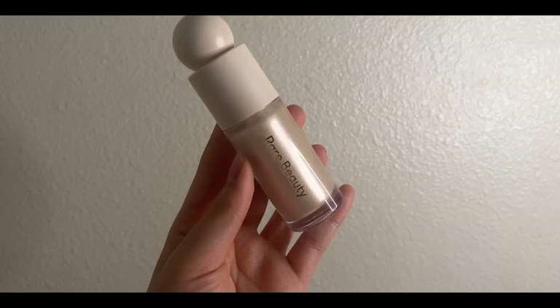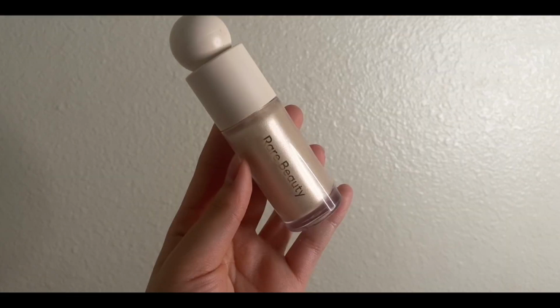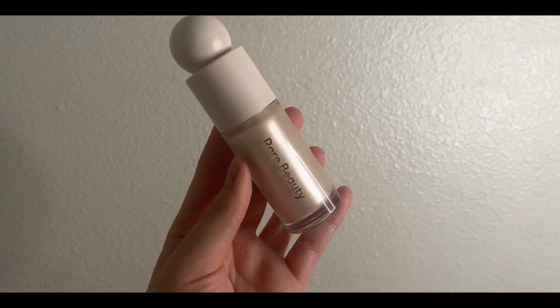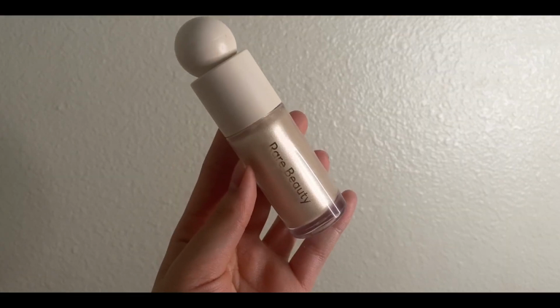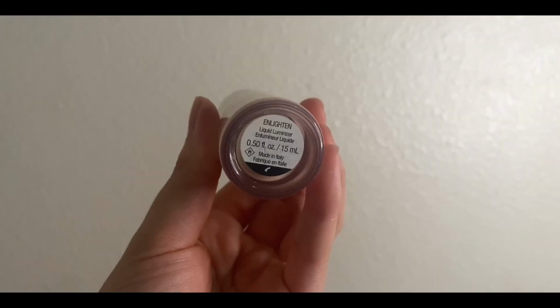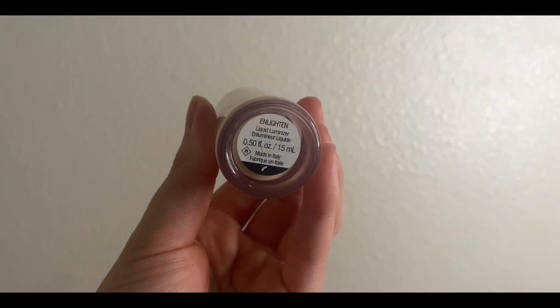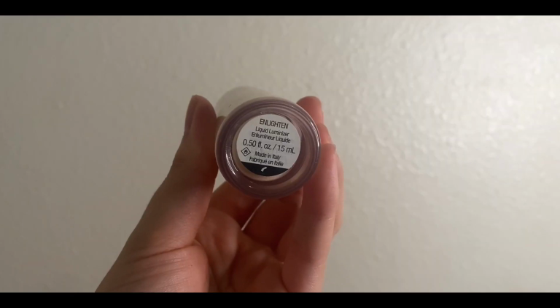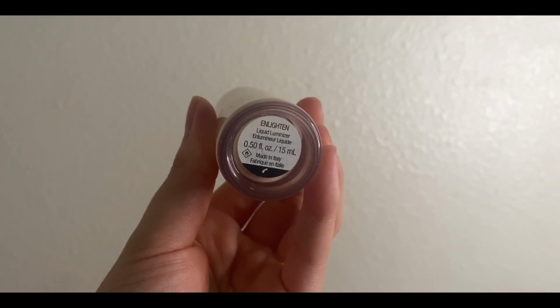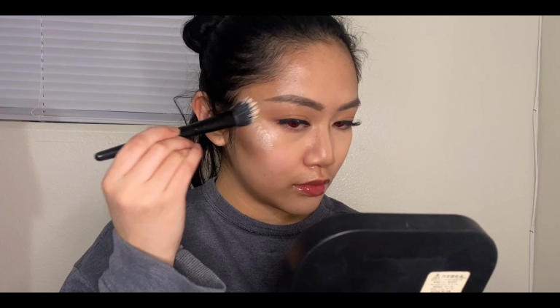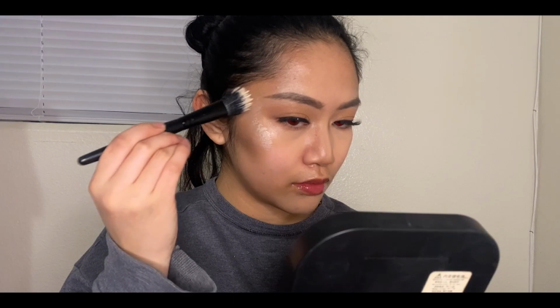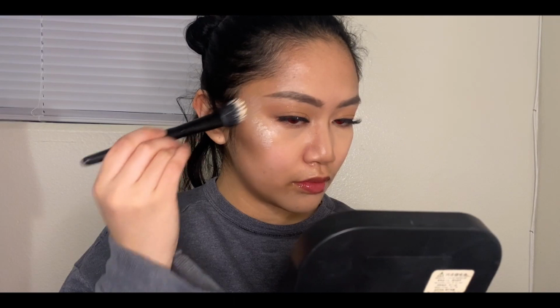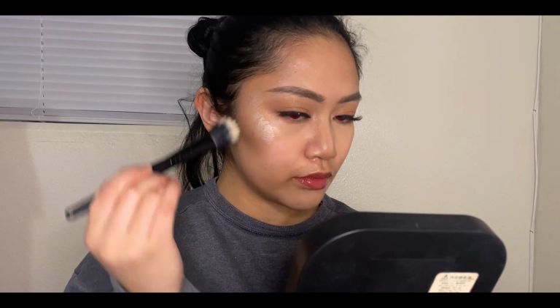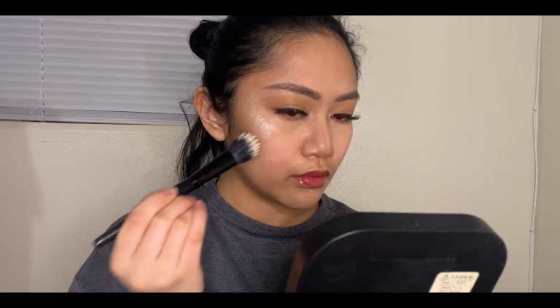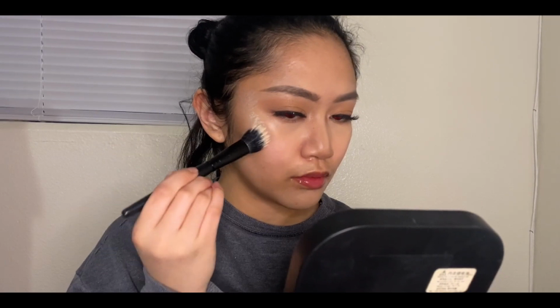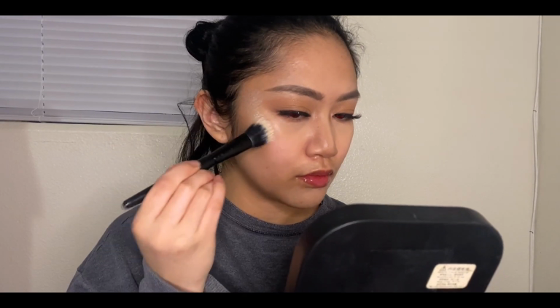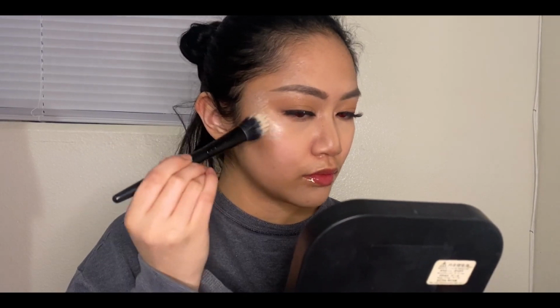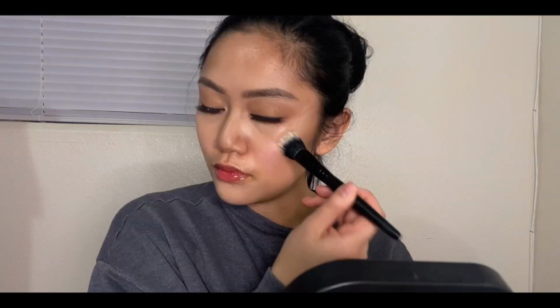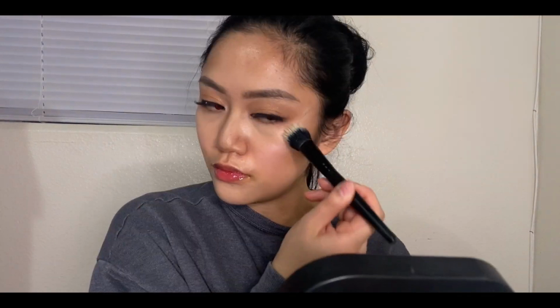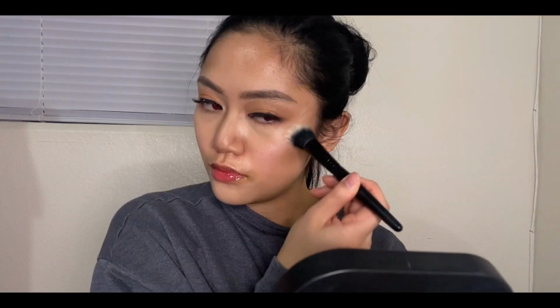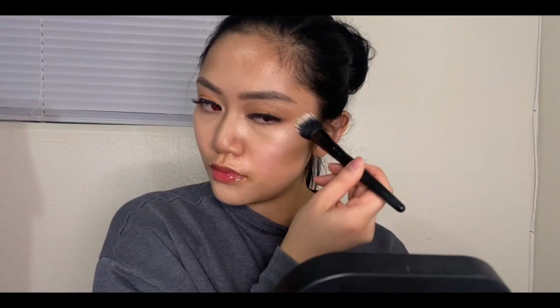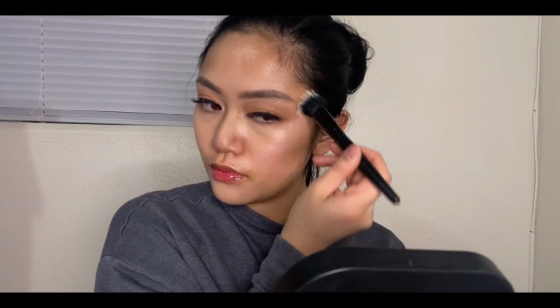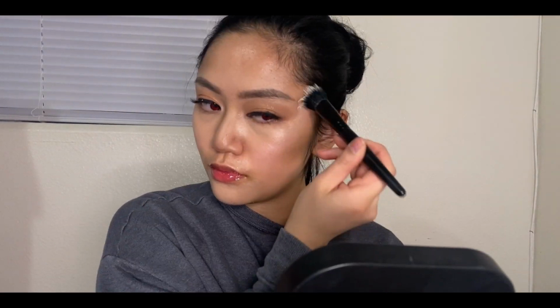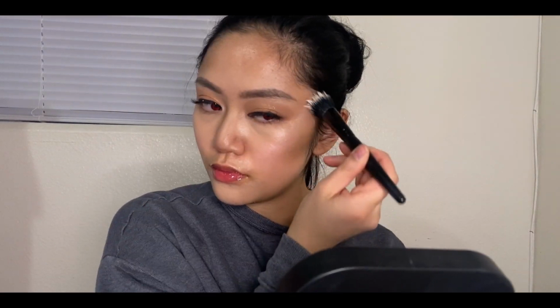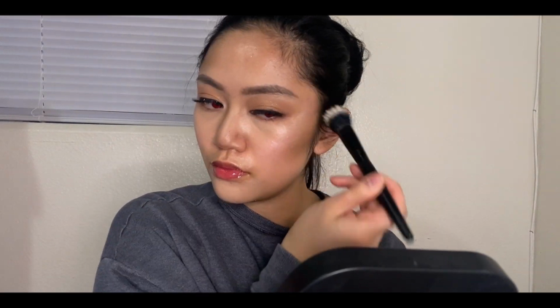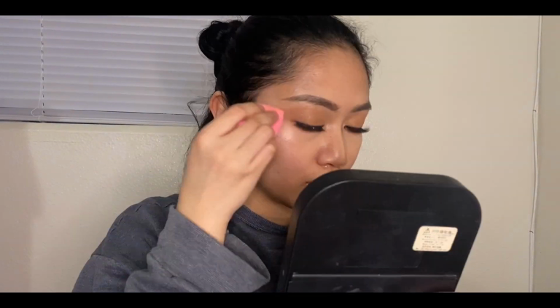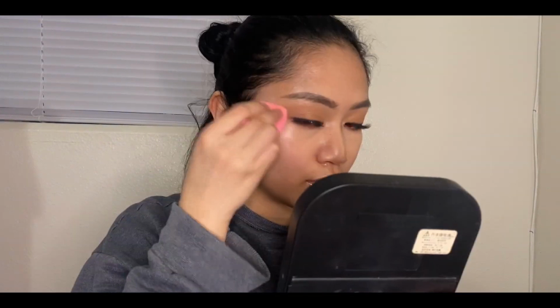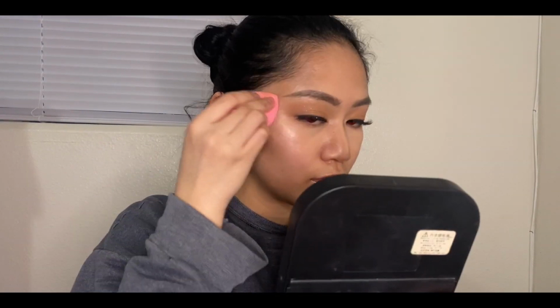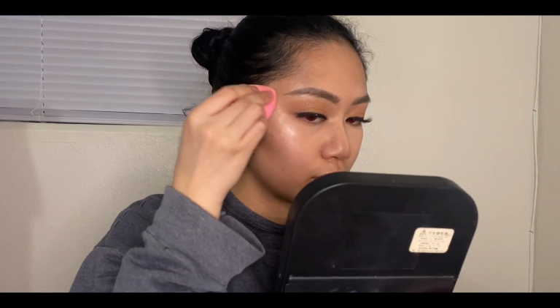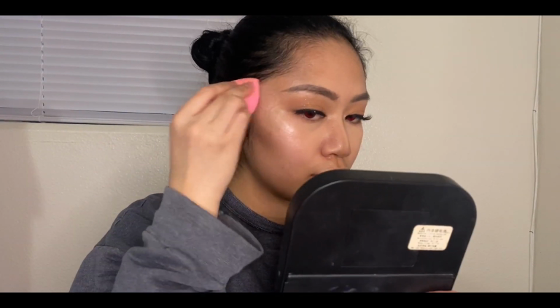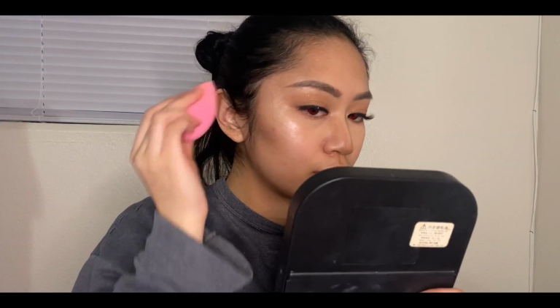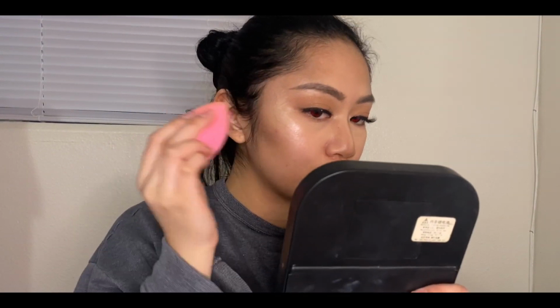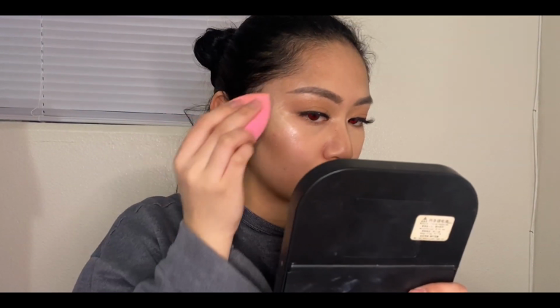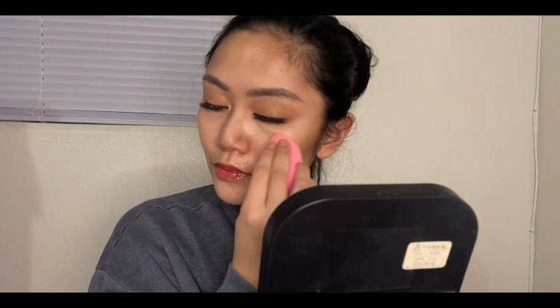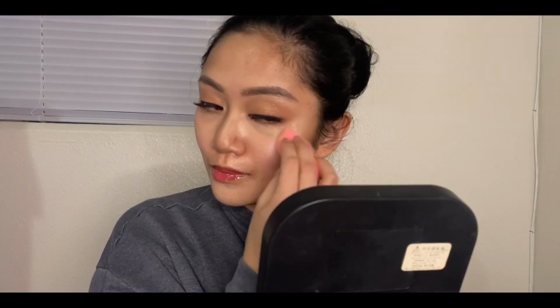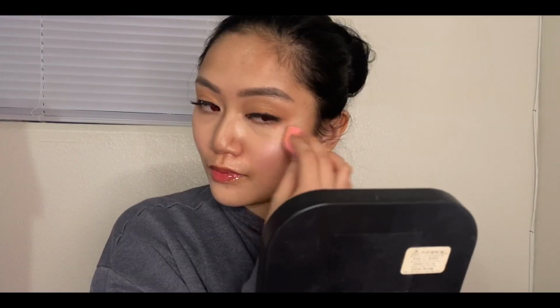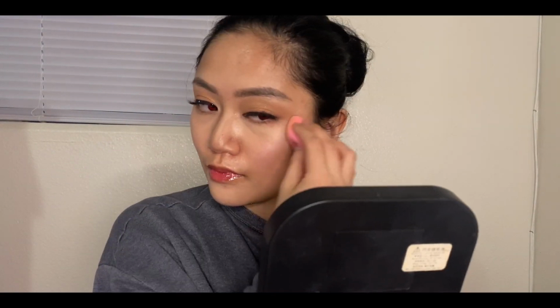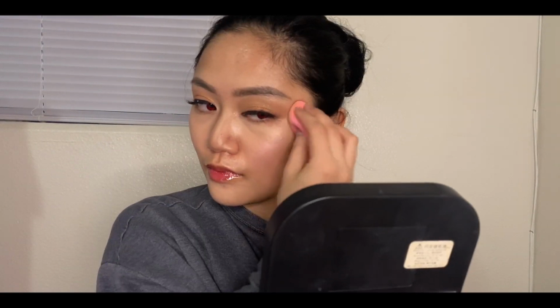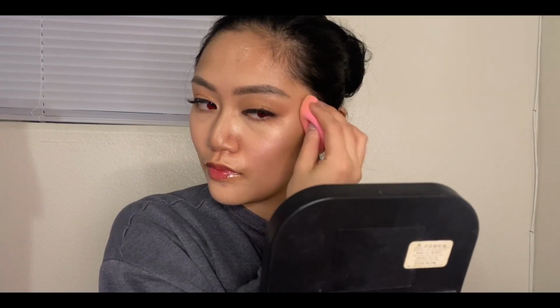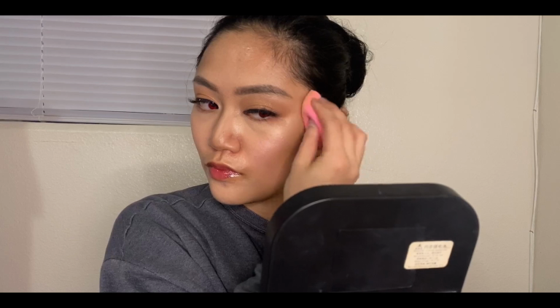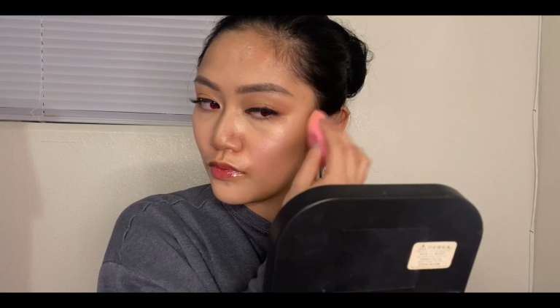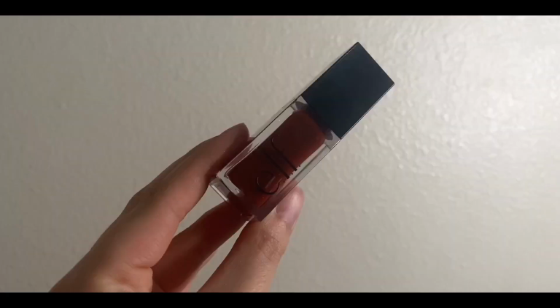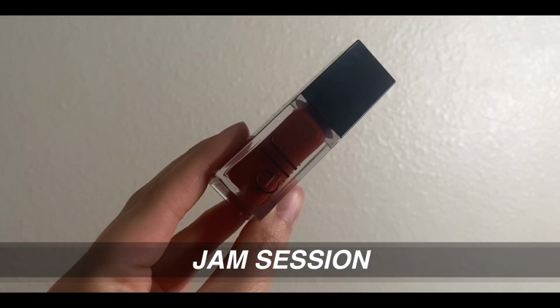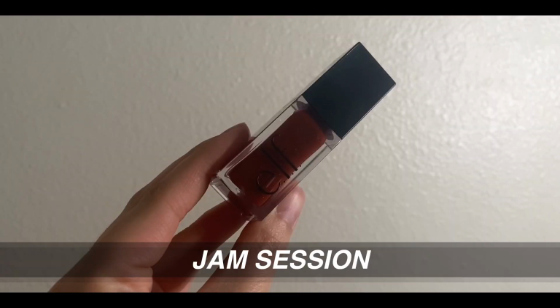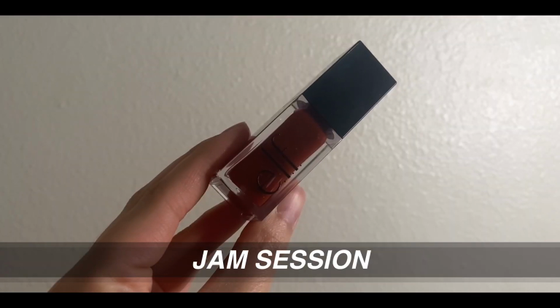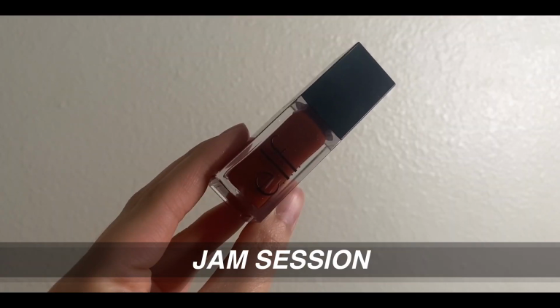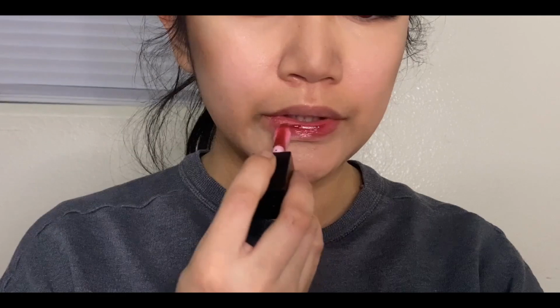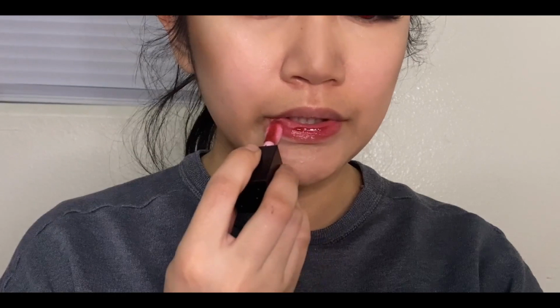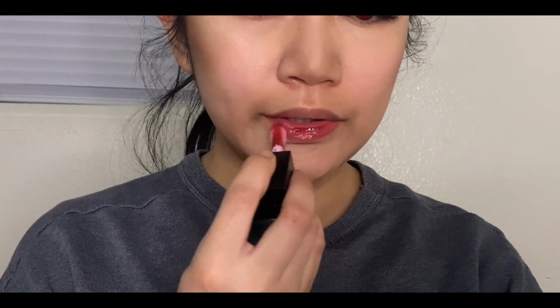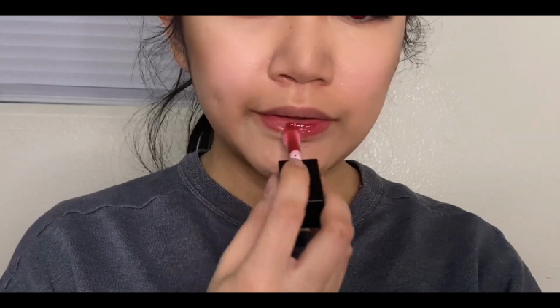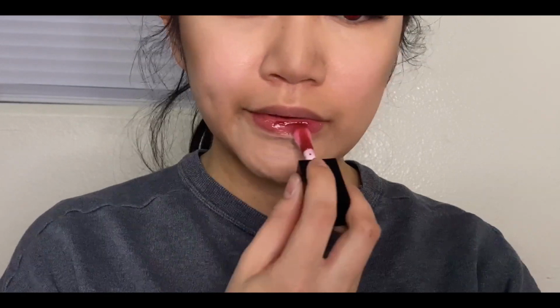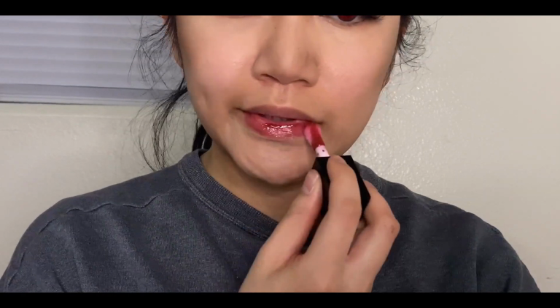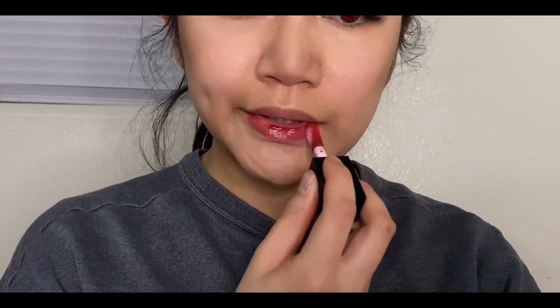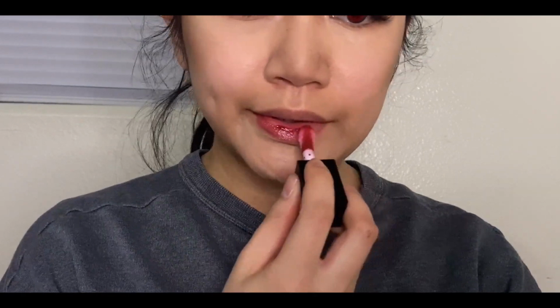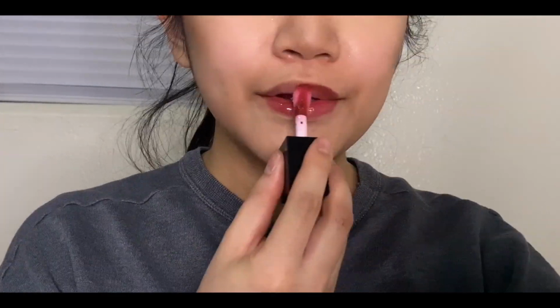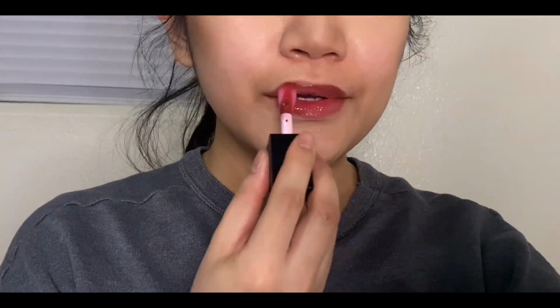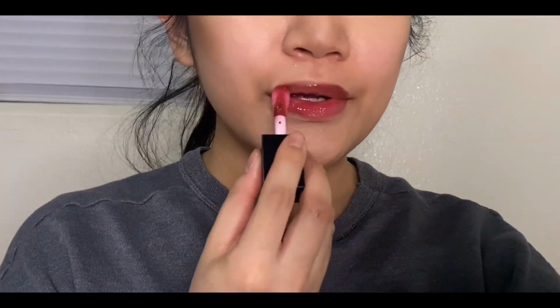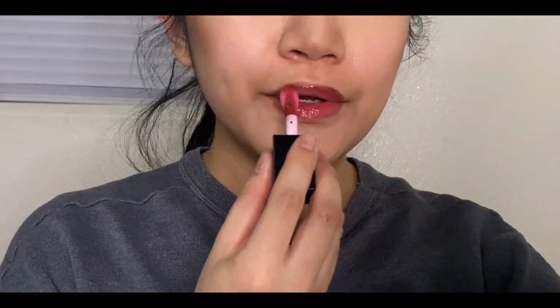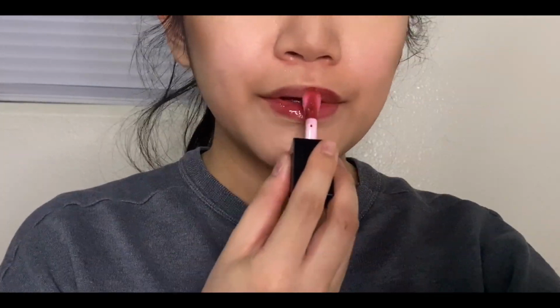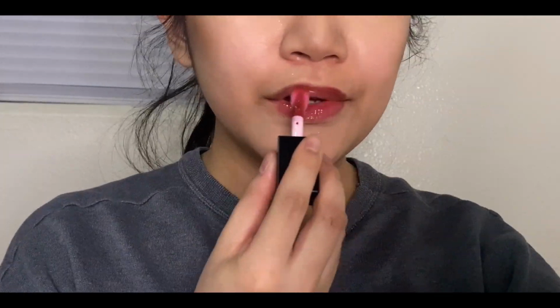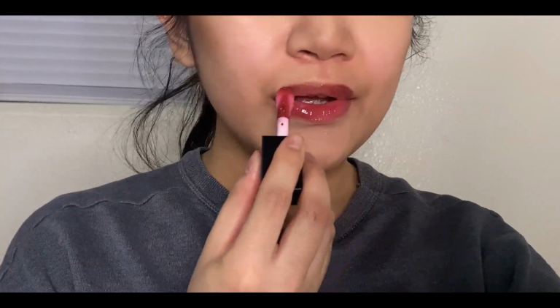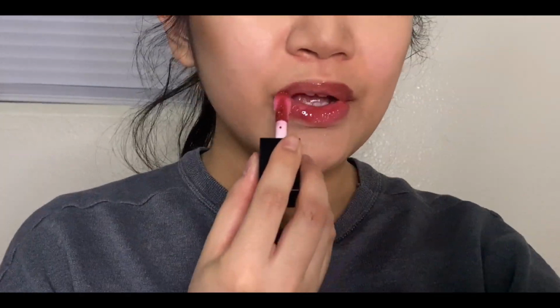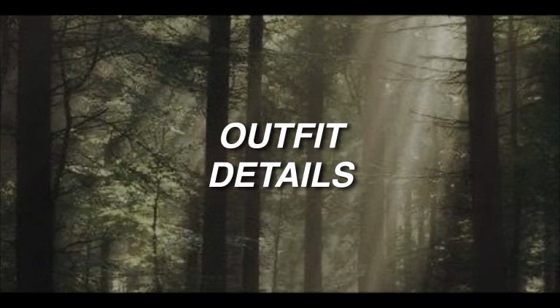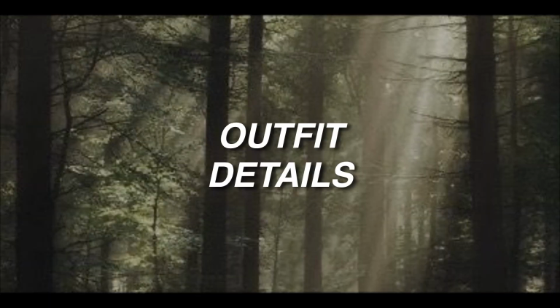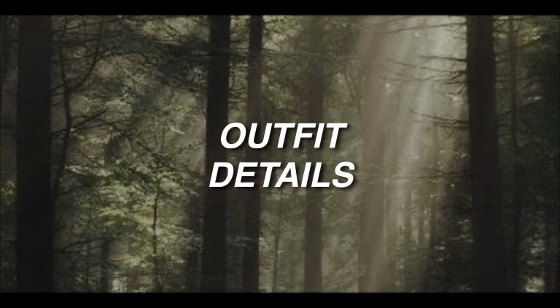Highlighting my cheekbones with the Rare Beauty Liquid Highlighter in Enlighten. For my lips, I'll be using the Elf Lip Oil in Jam Session.